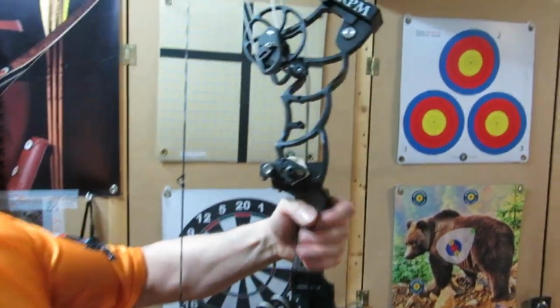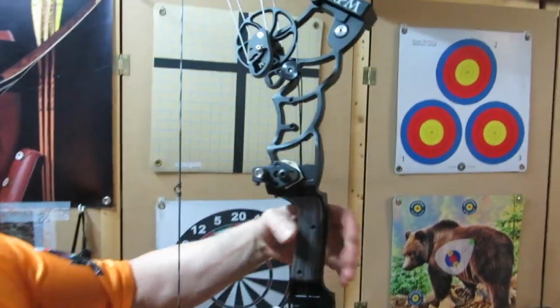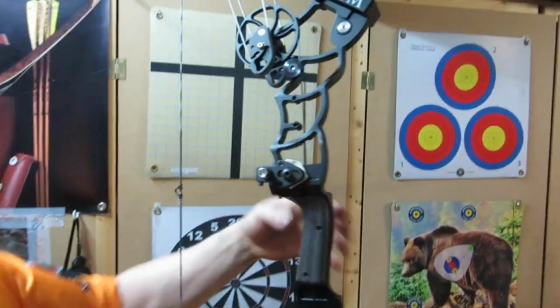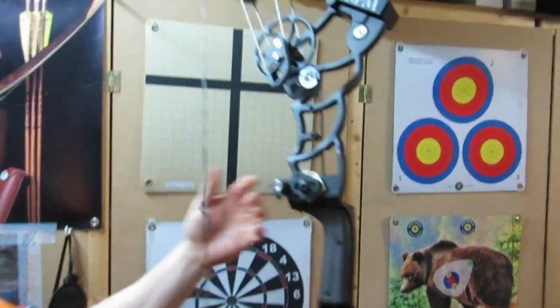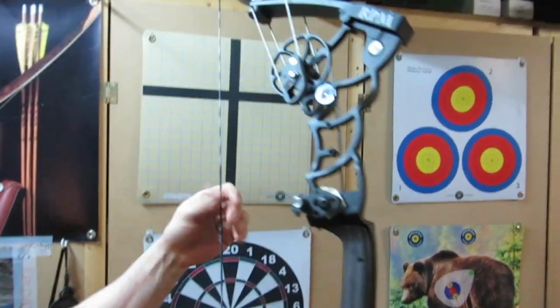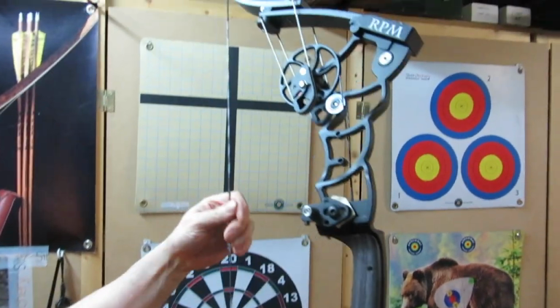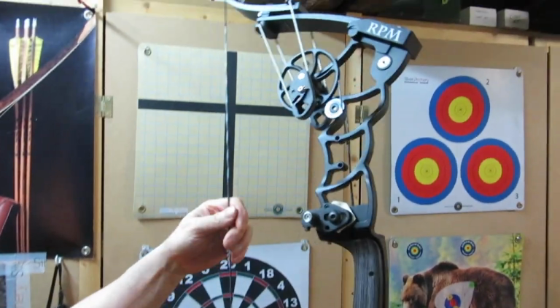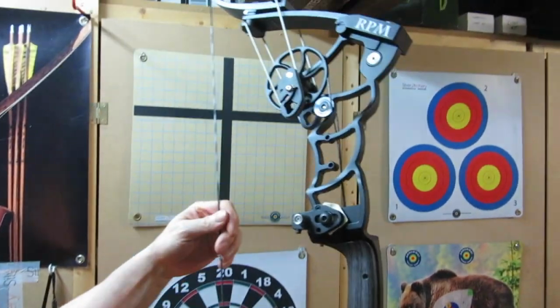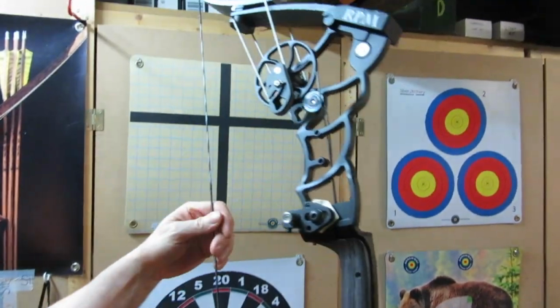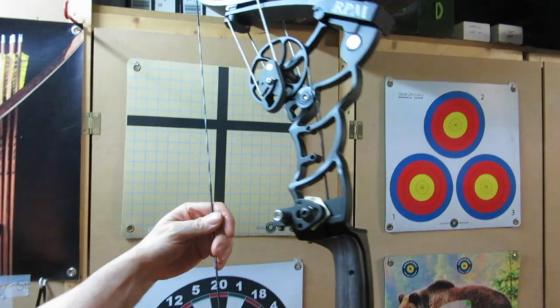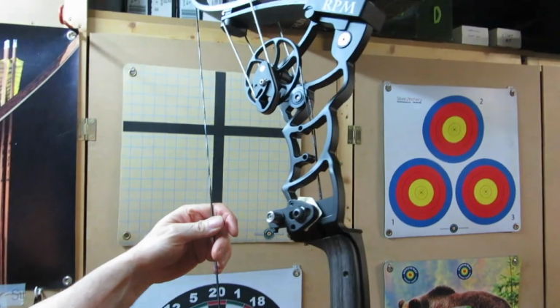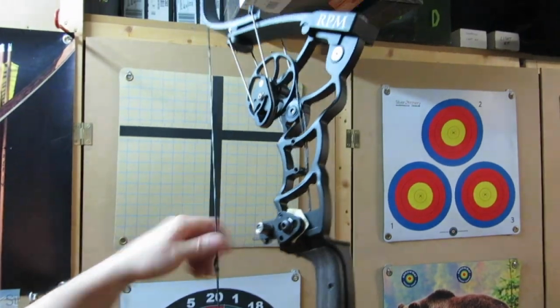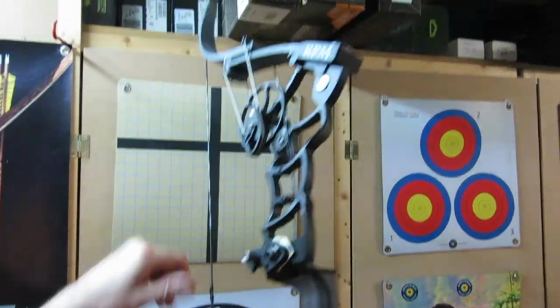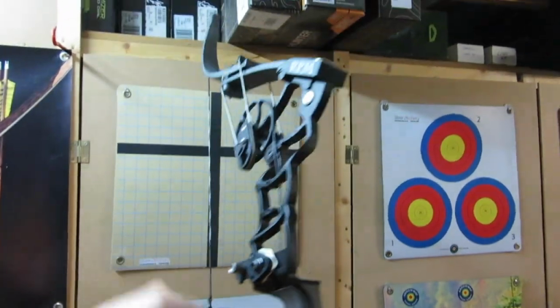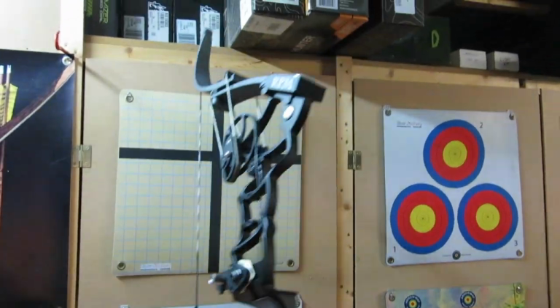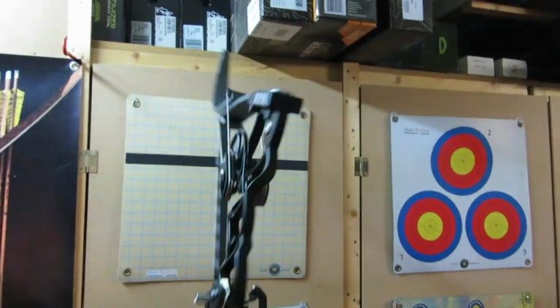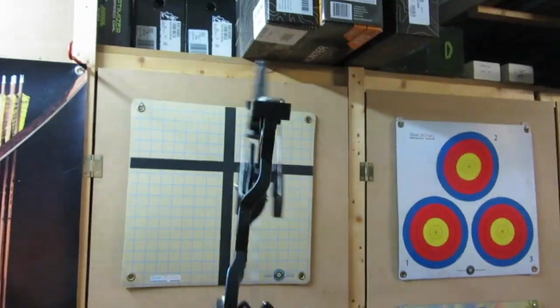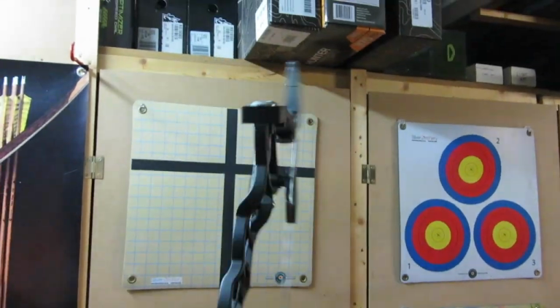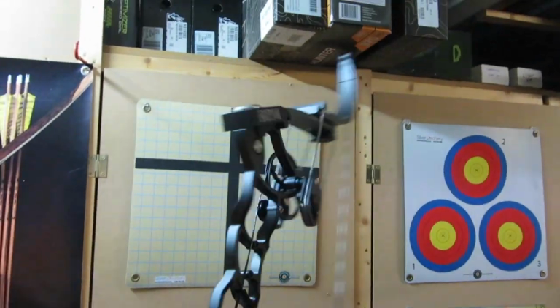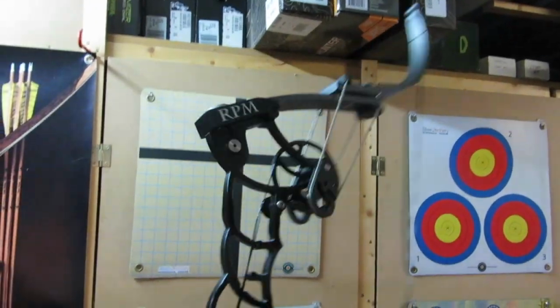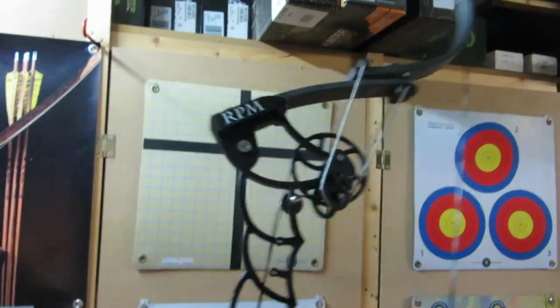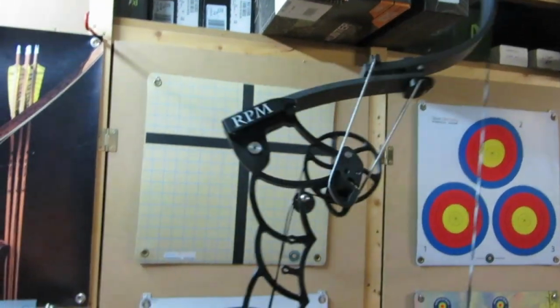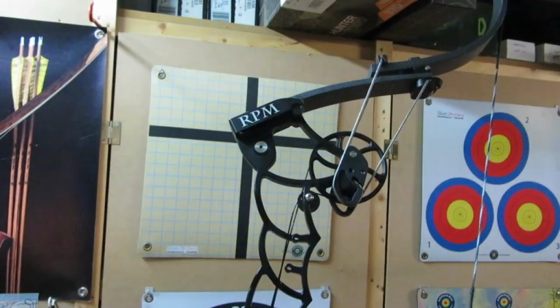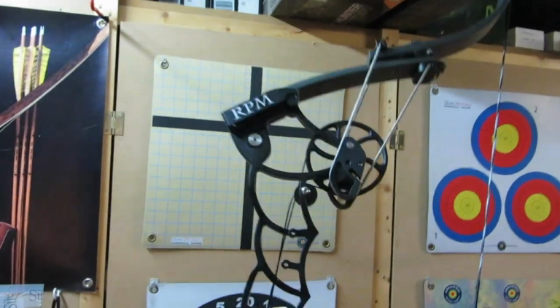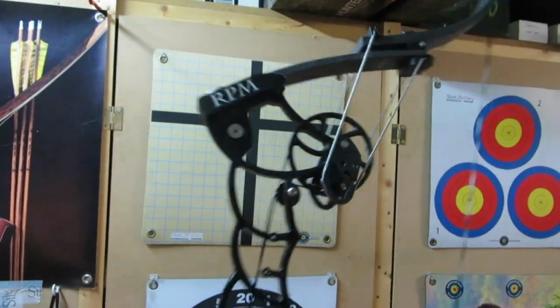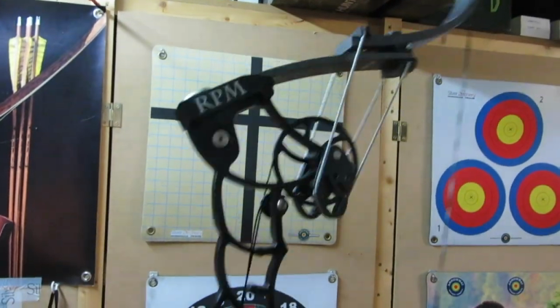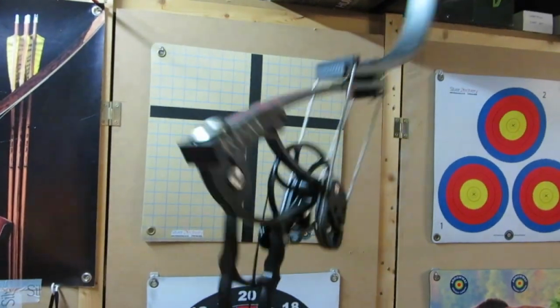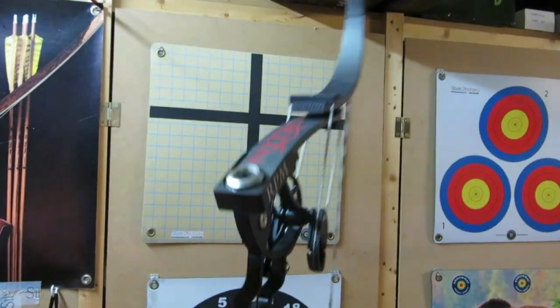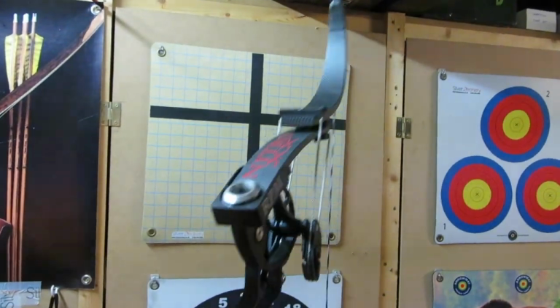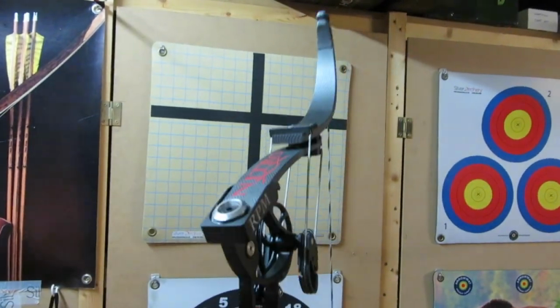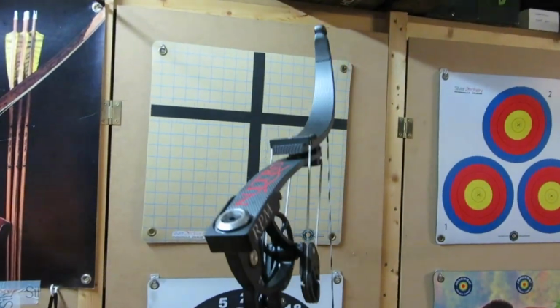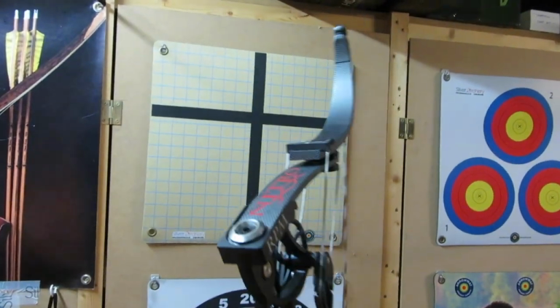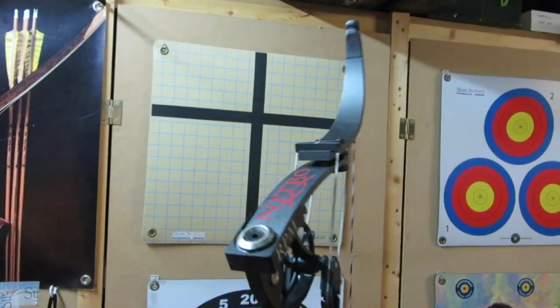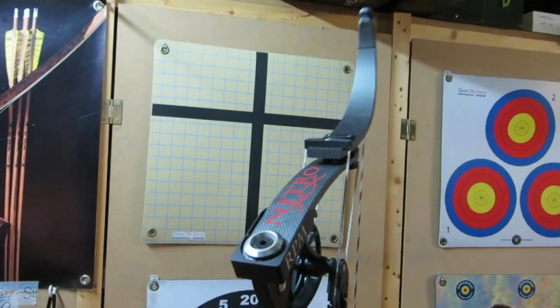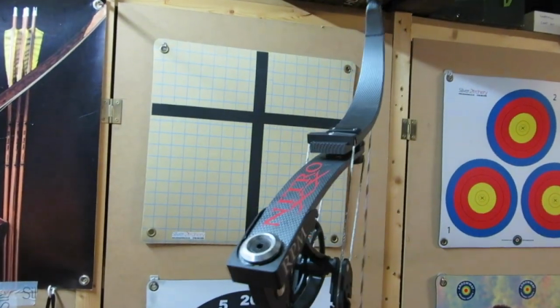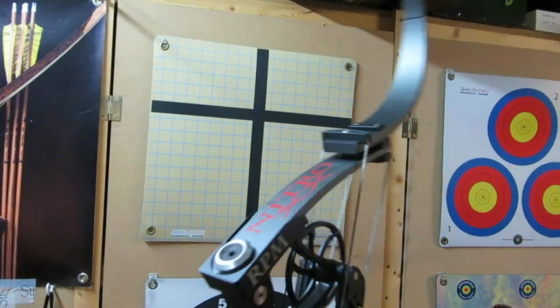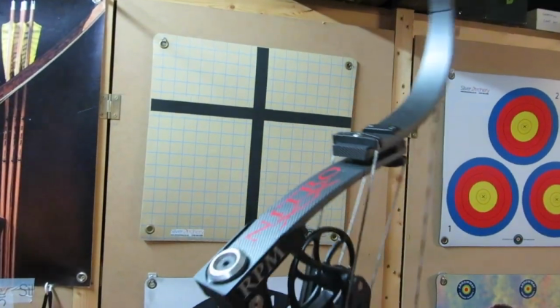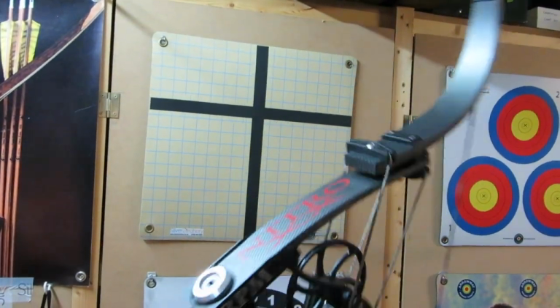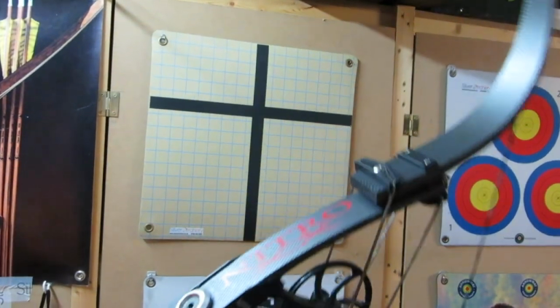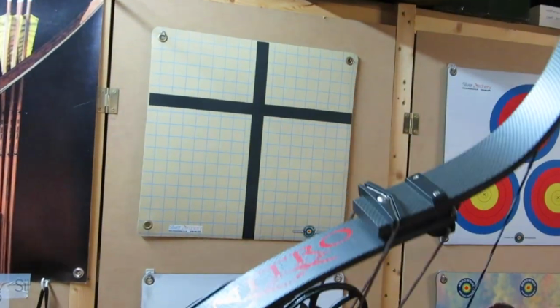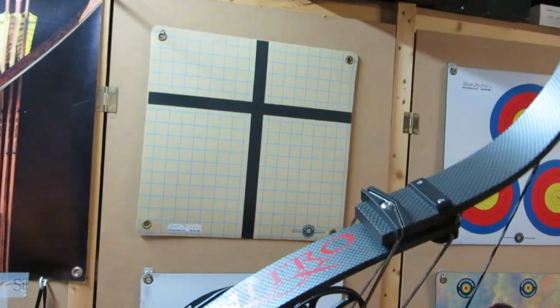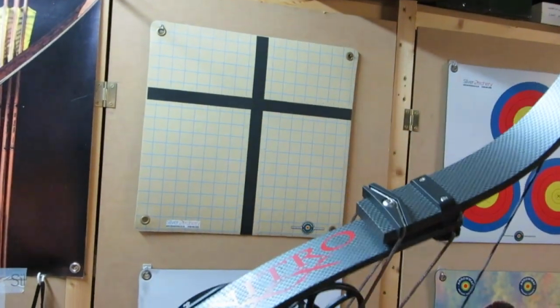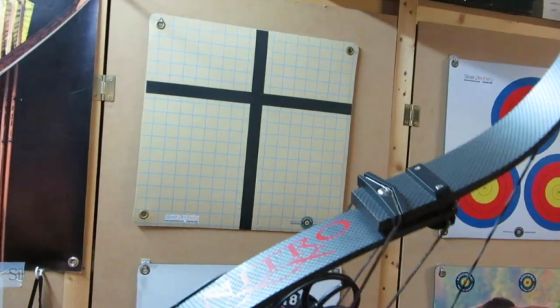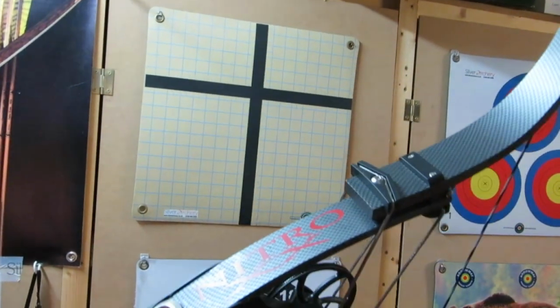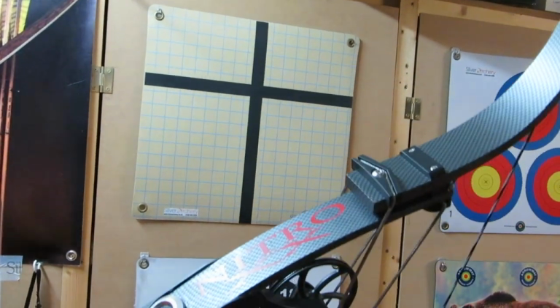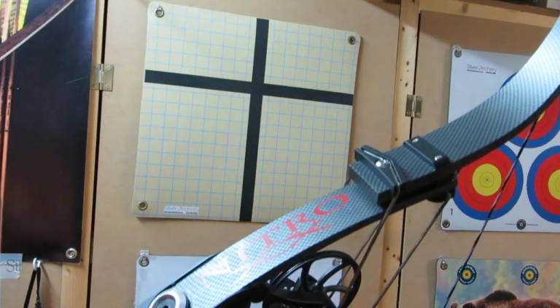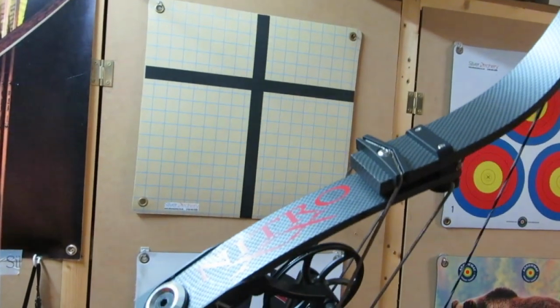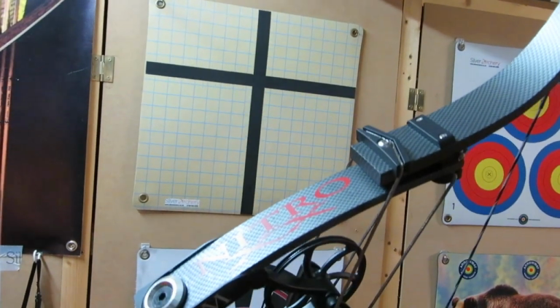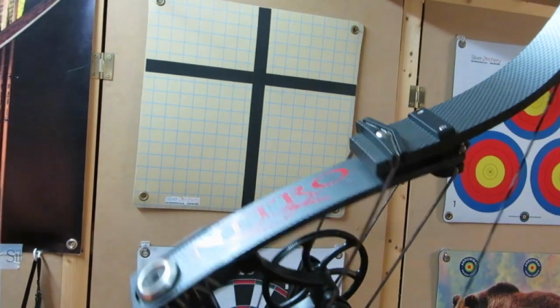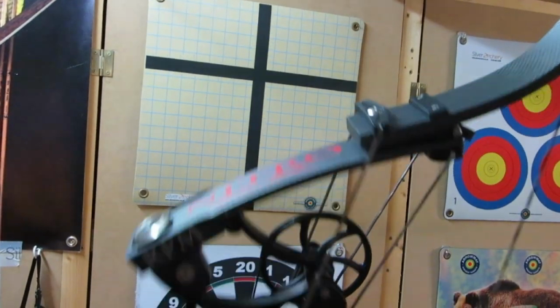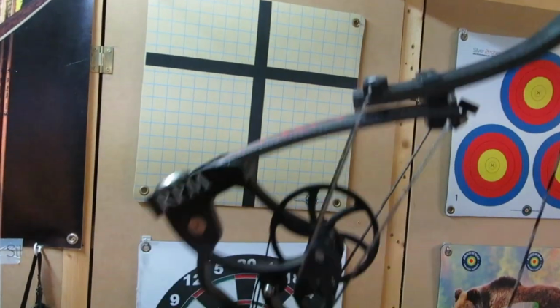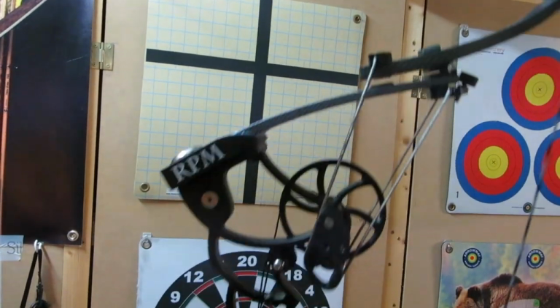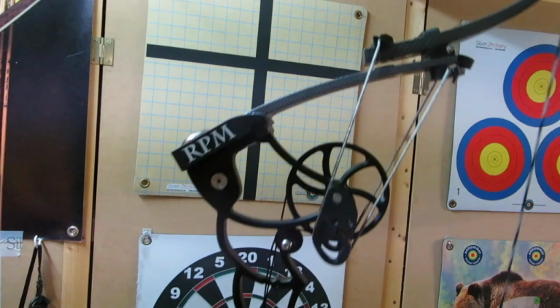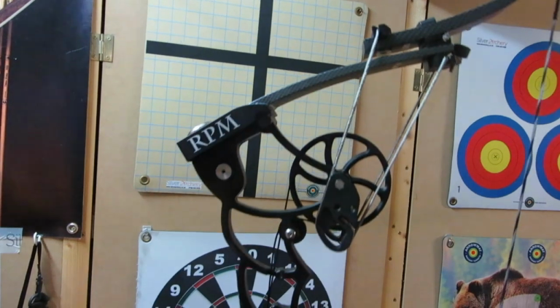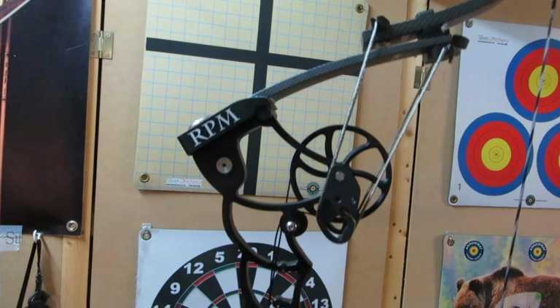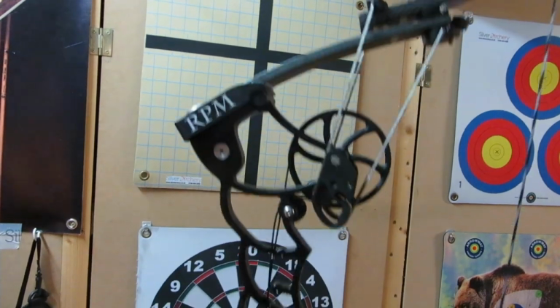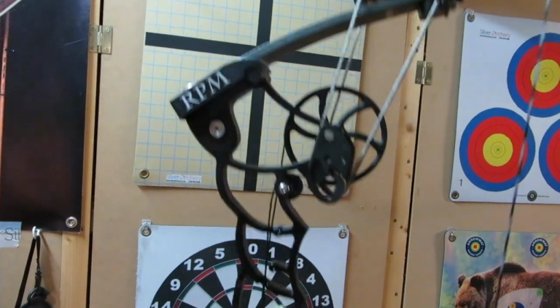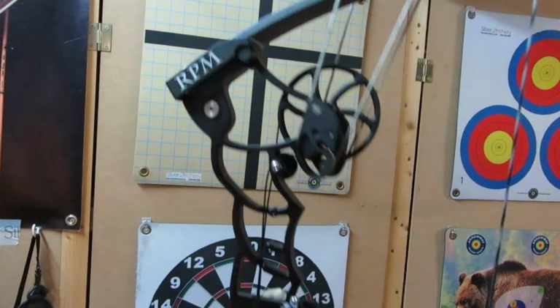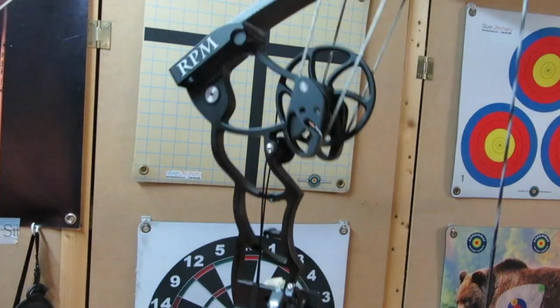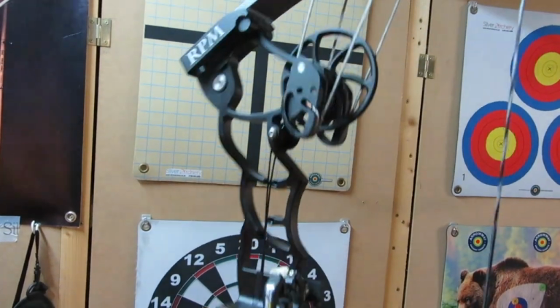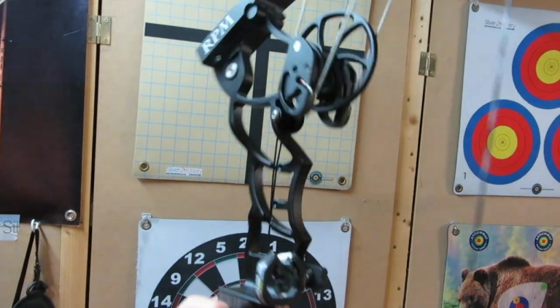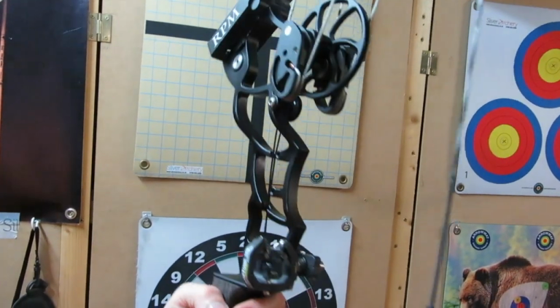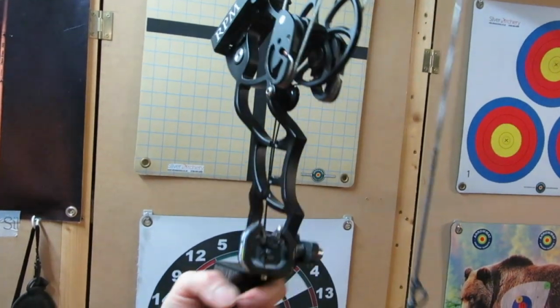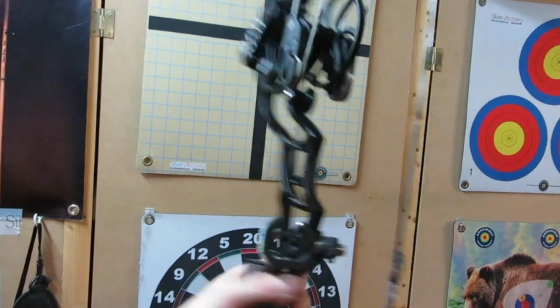The RPM Nitro XL. And they do also do an XL model.